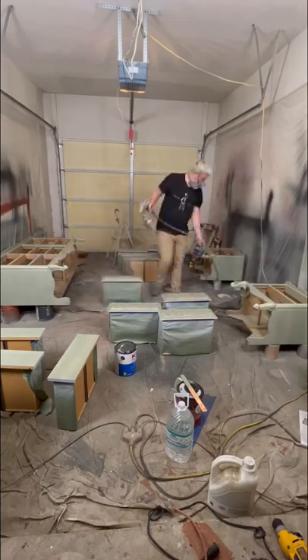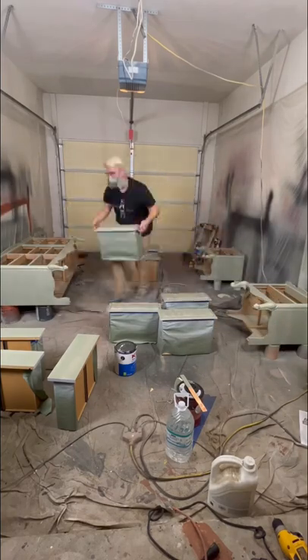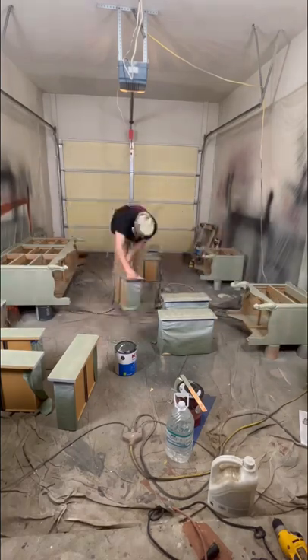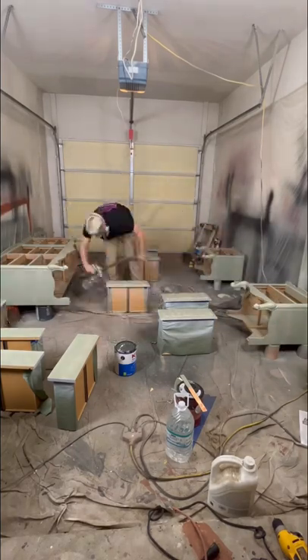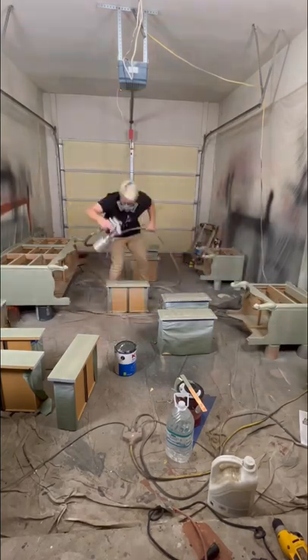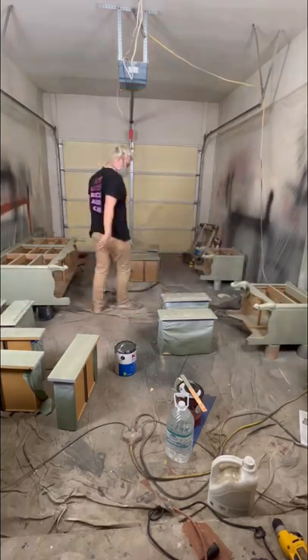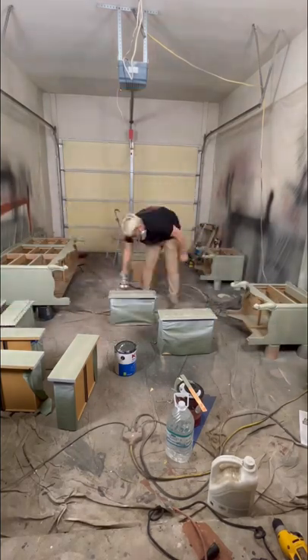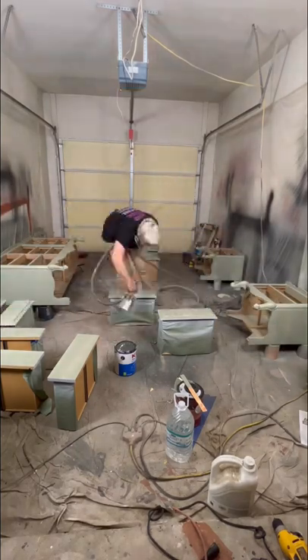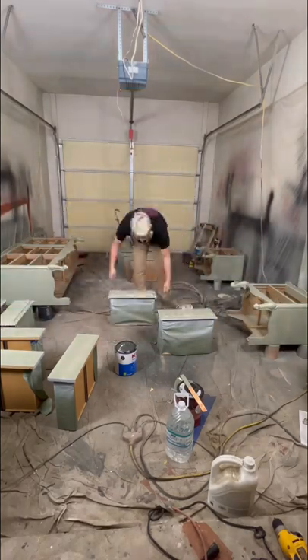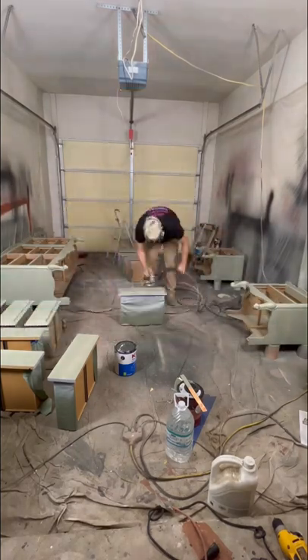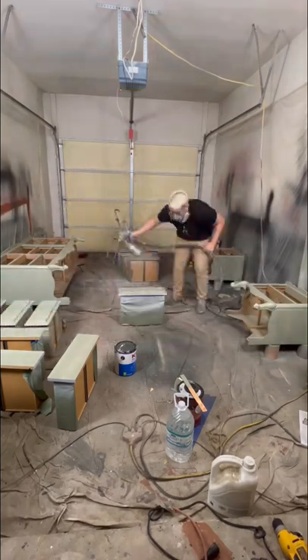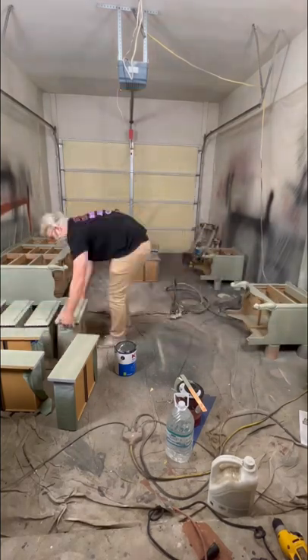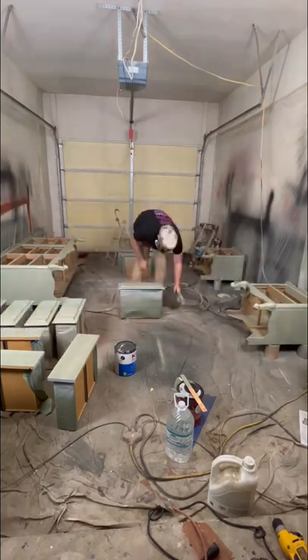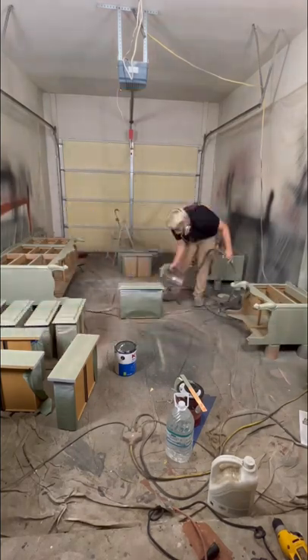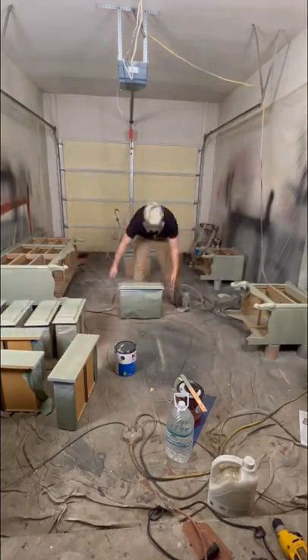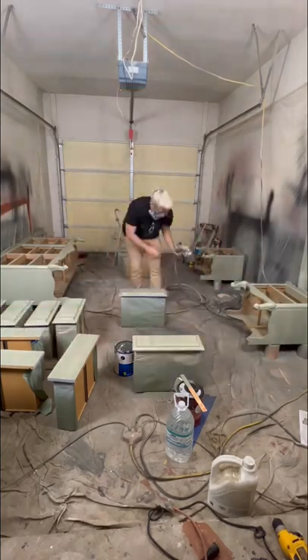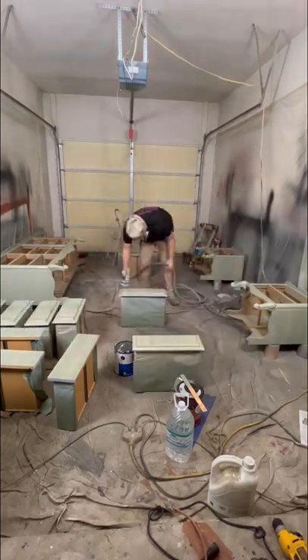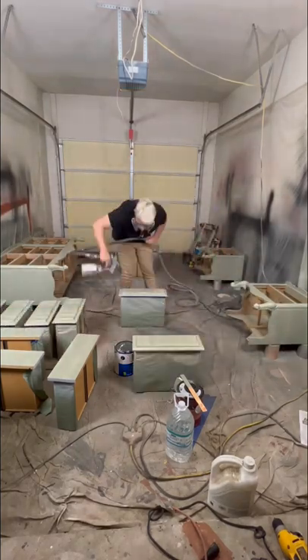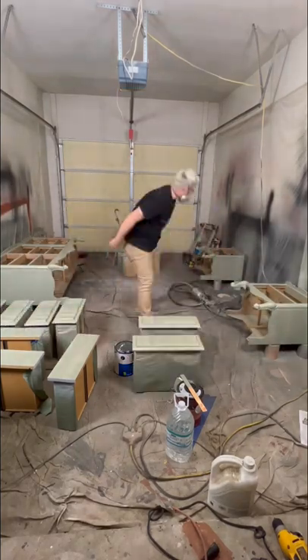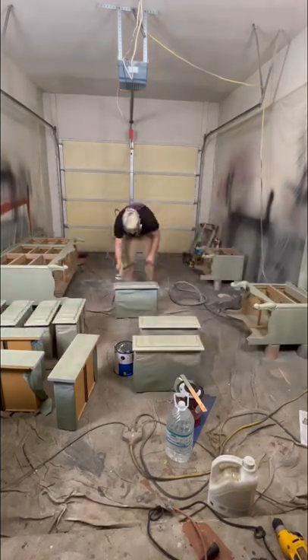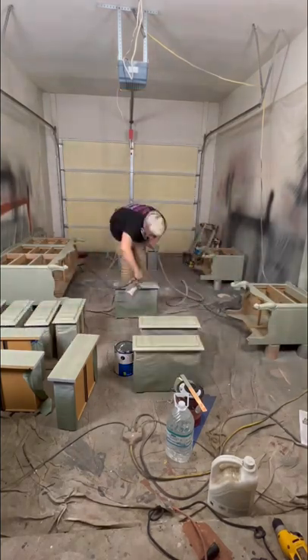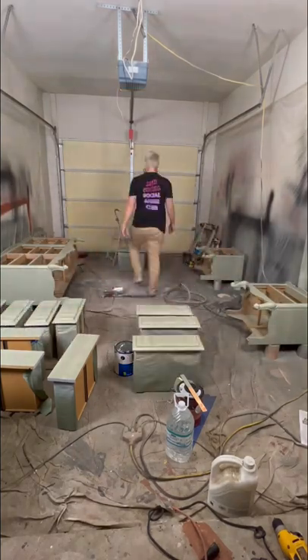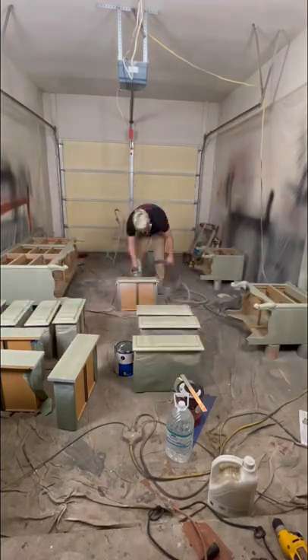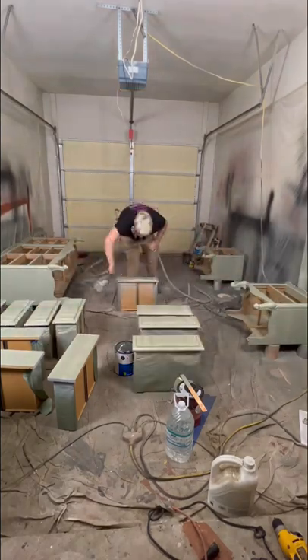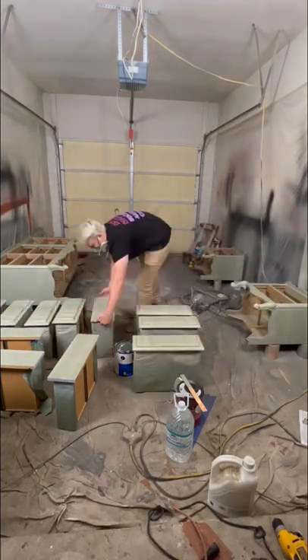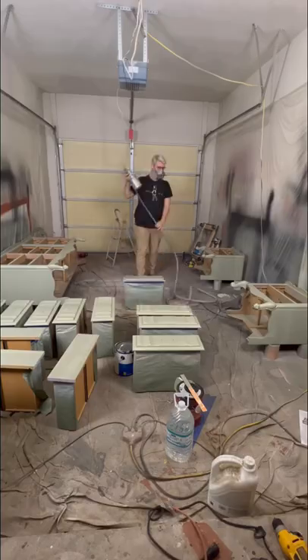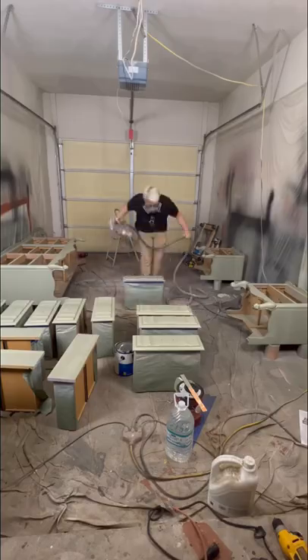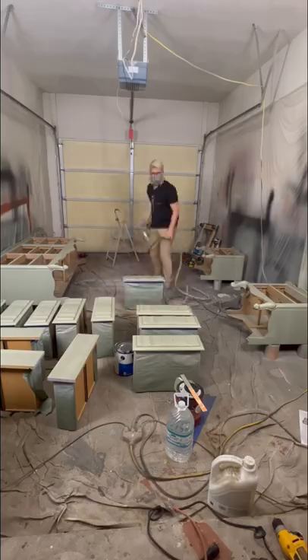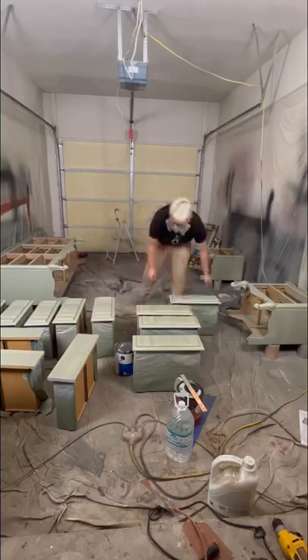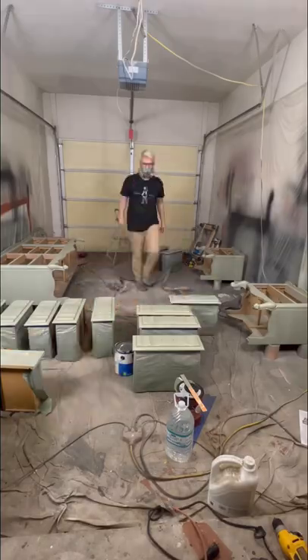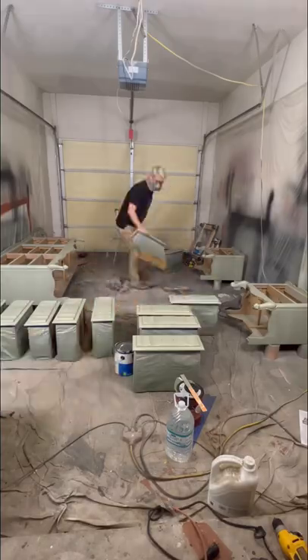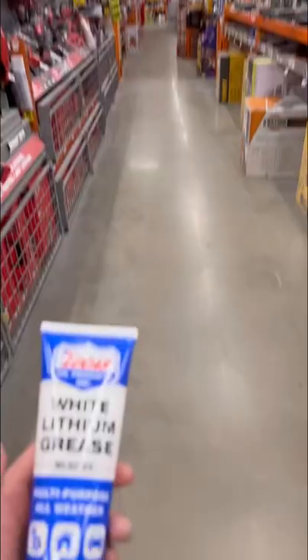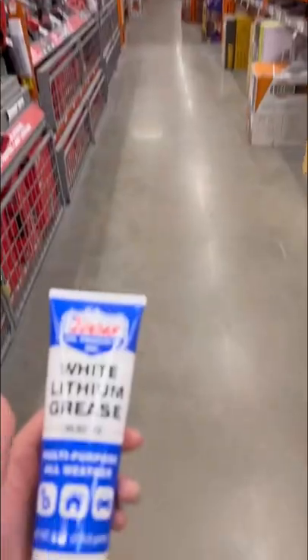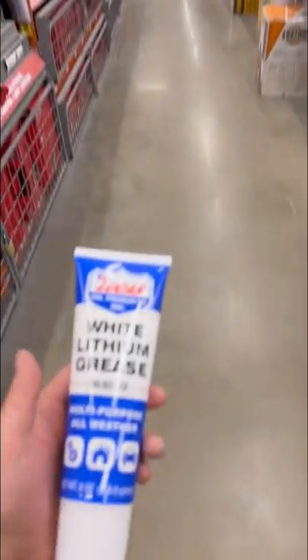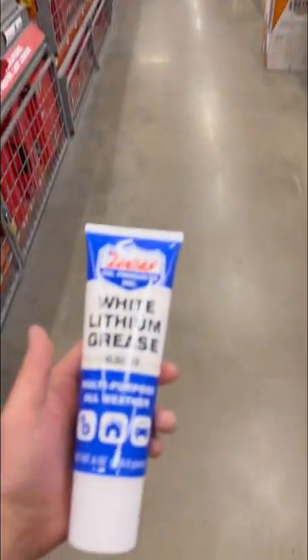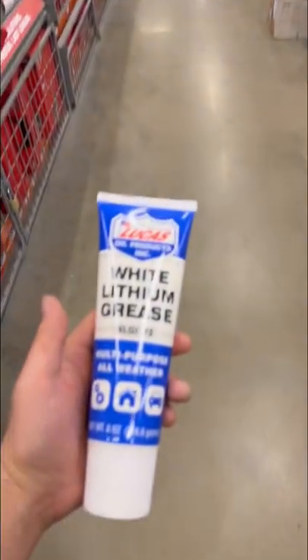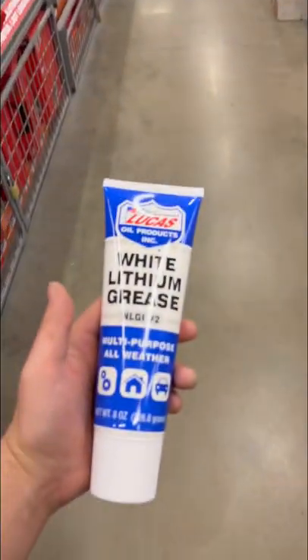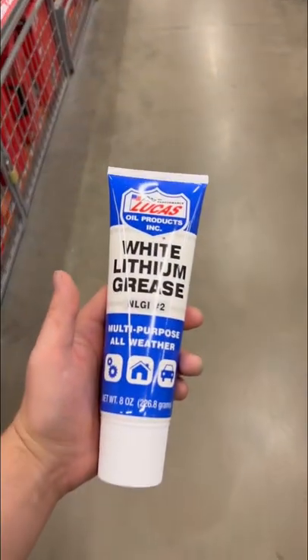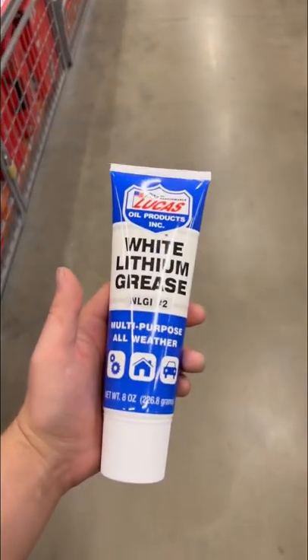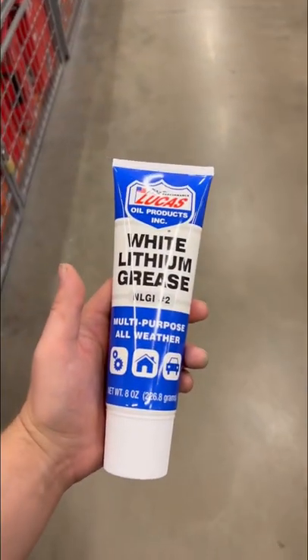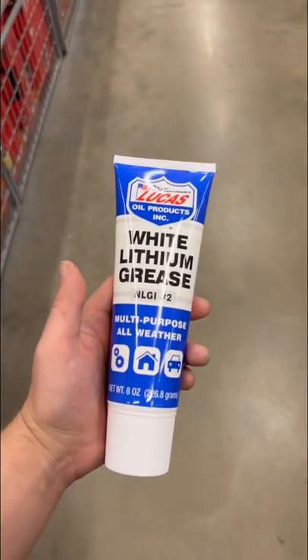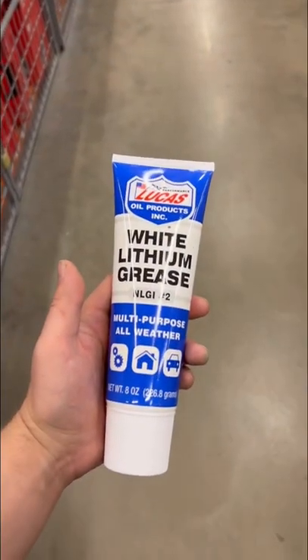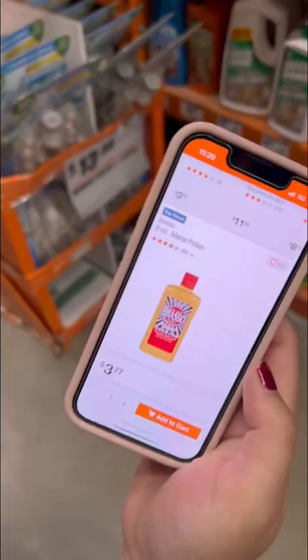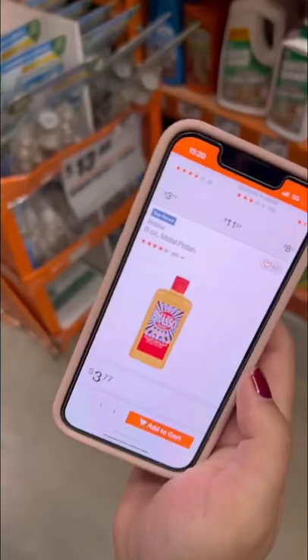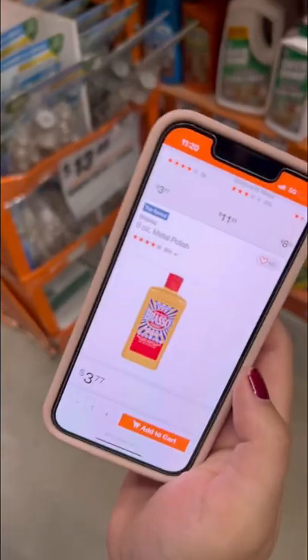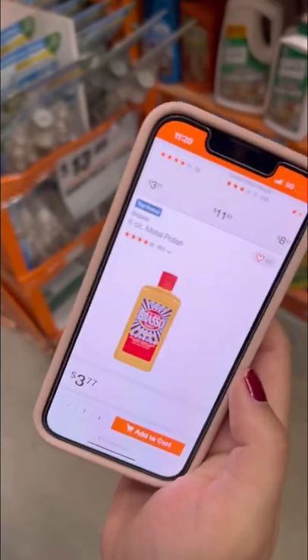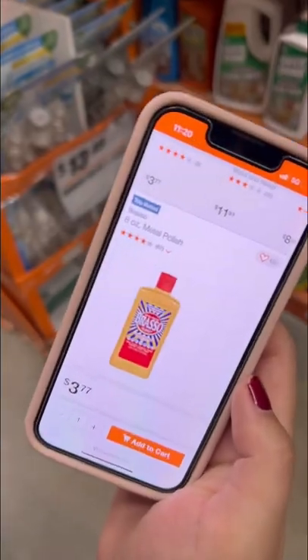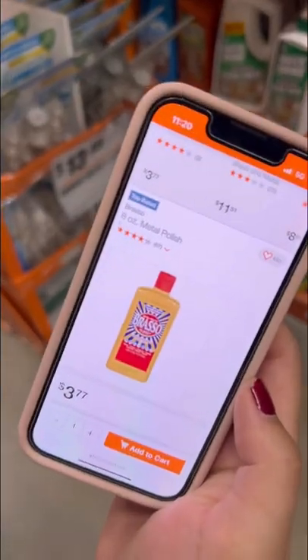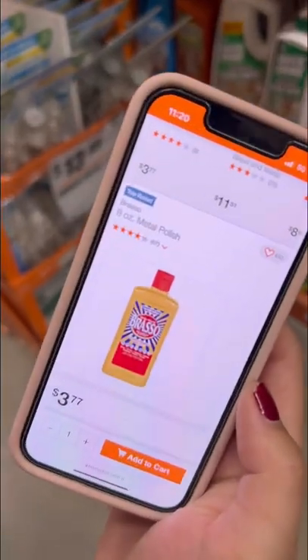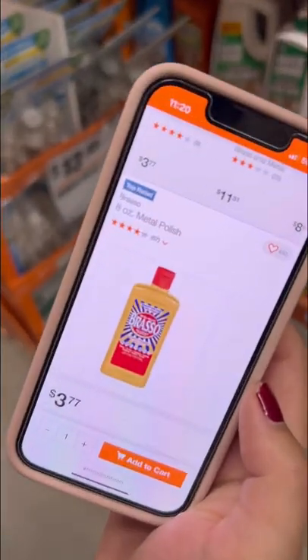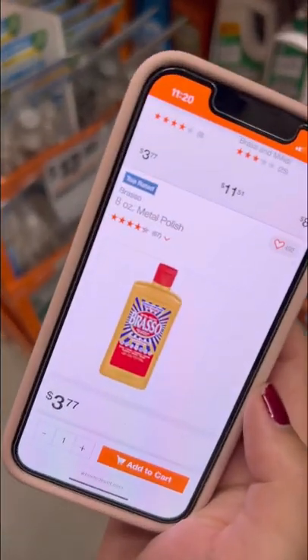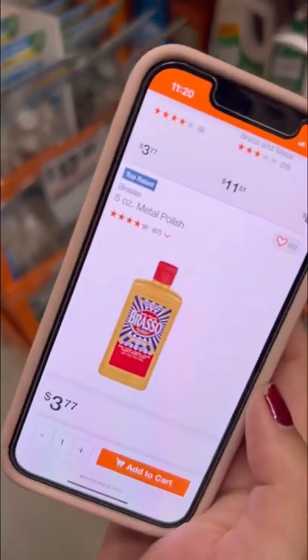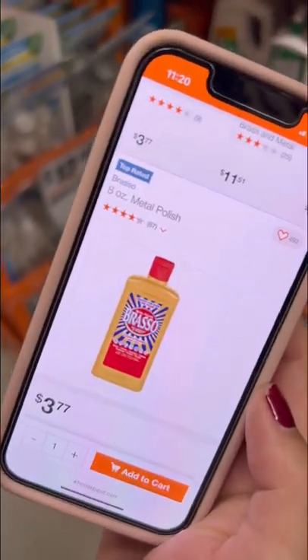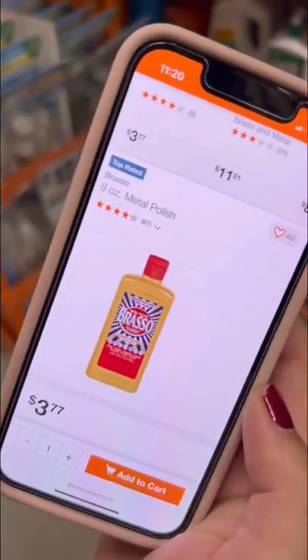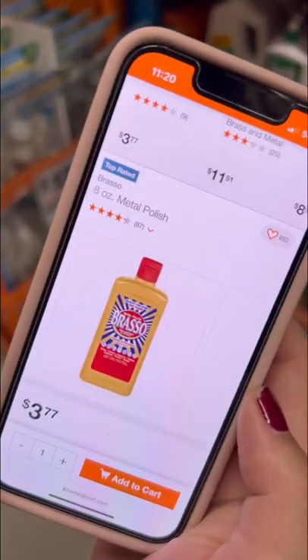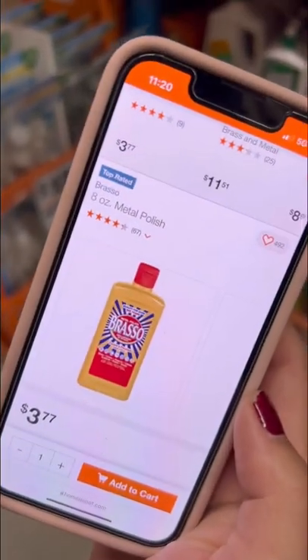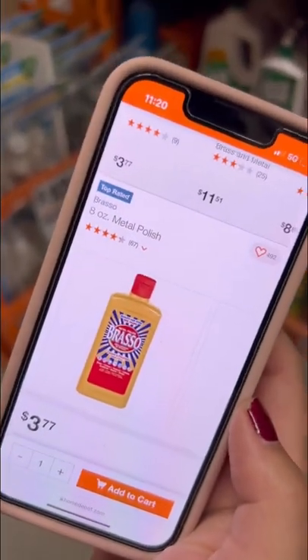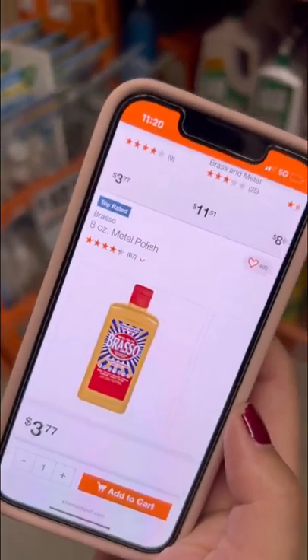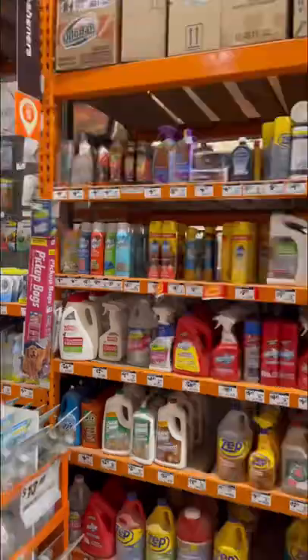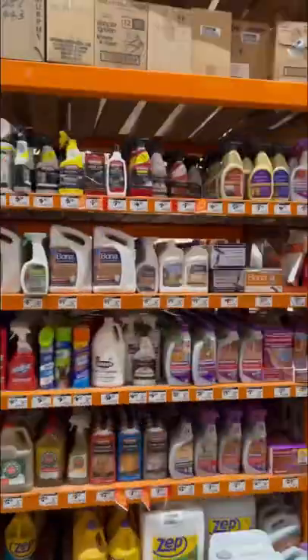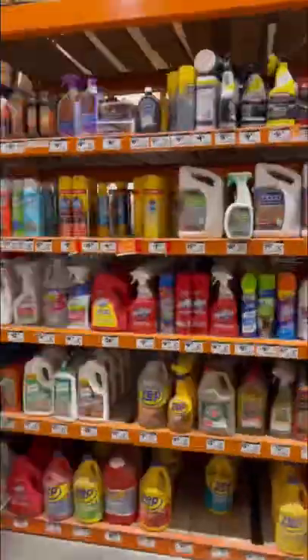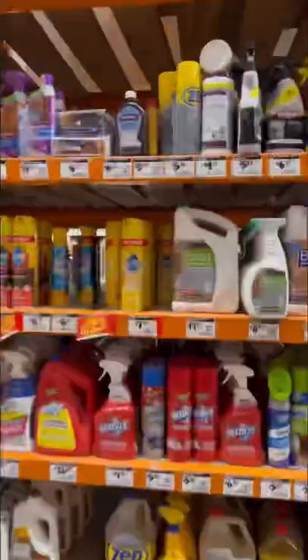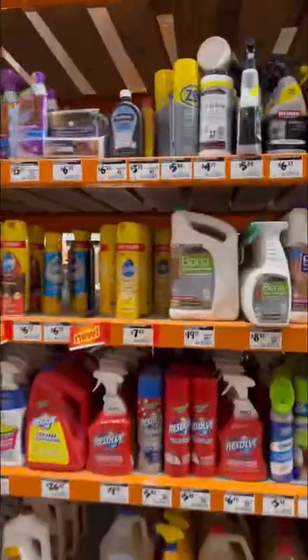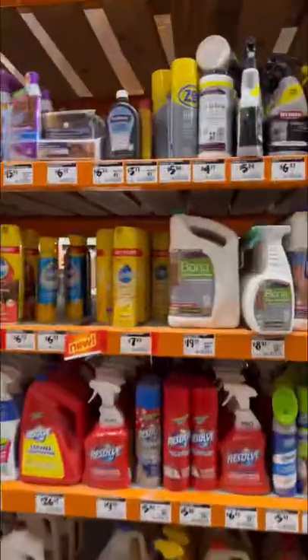After that we headed to Home Depot to pick up some stuff. Home Depot is playing games — look at where they had this thing. We spent five minutes looking for it.